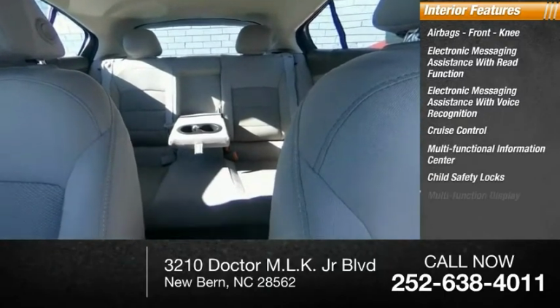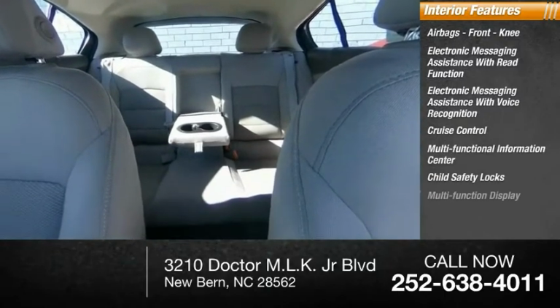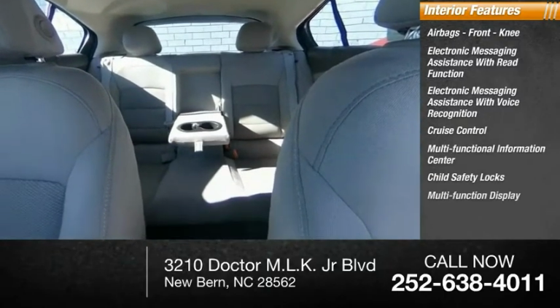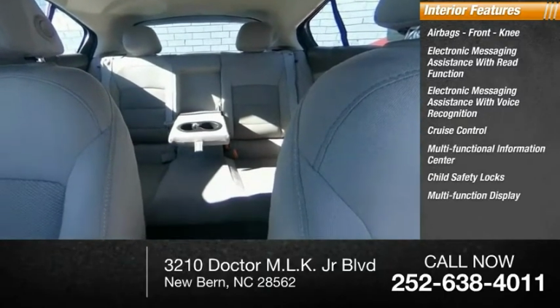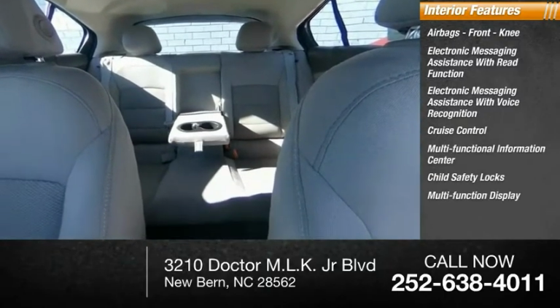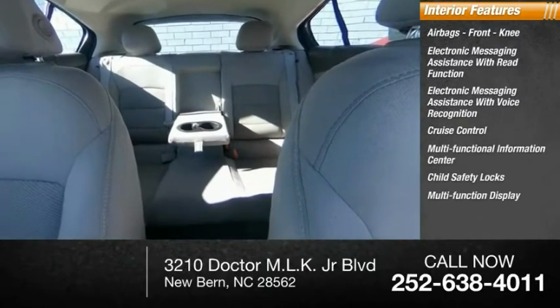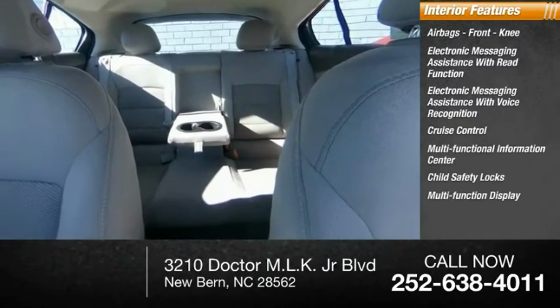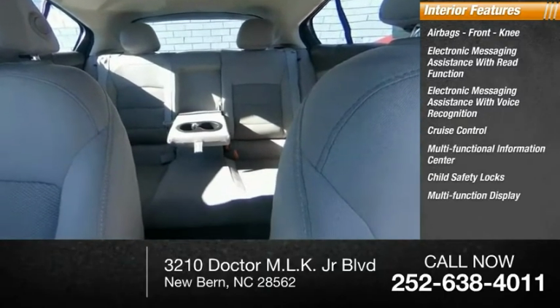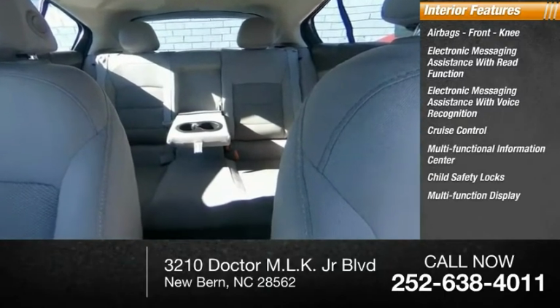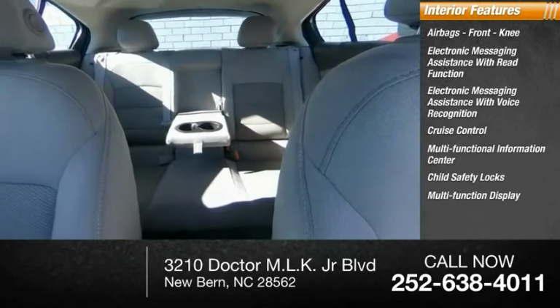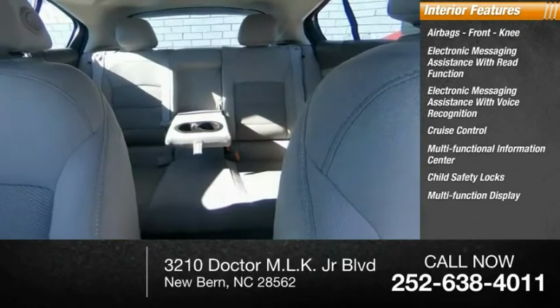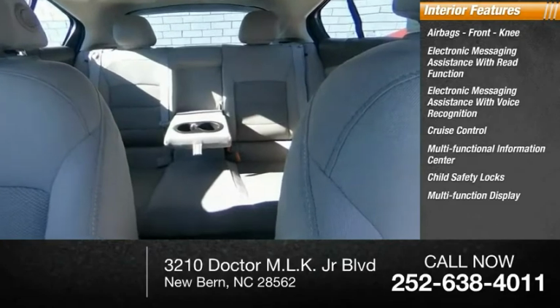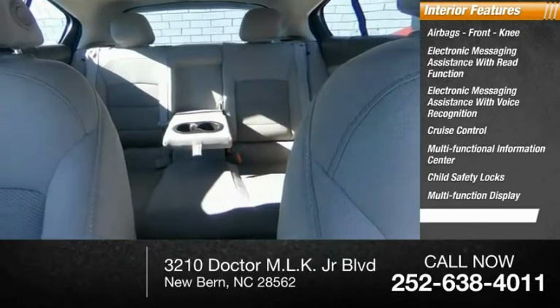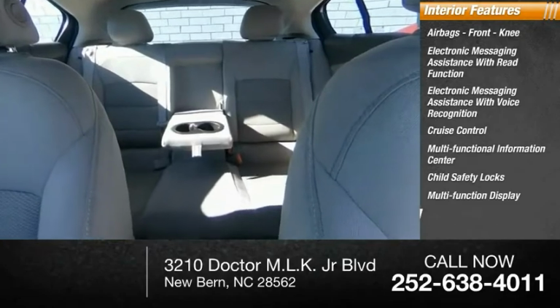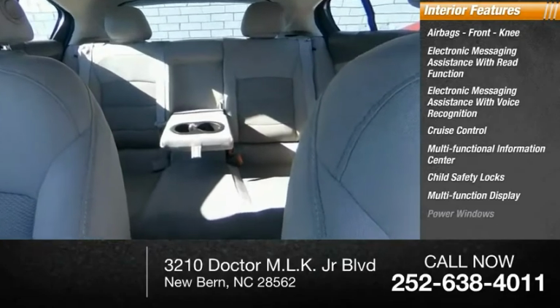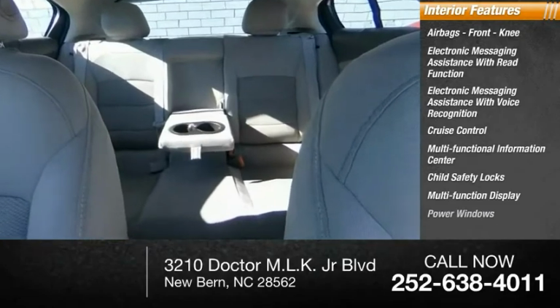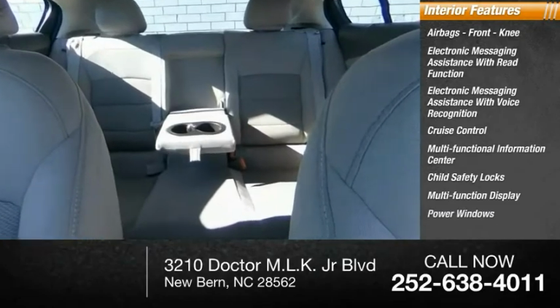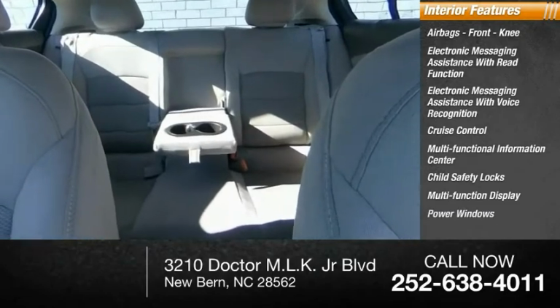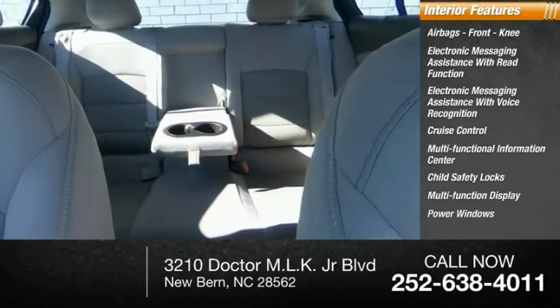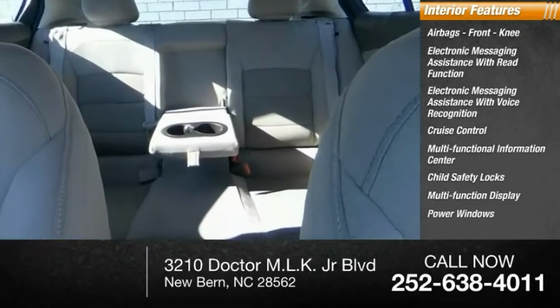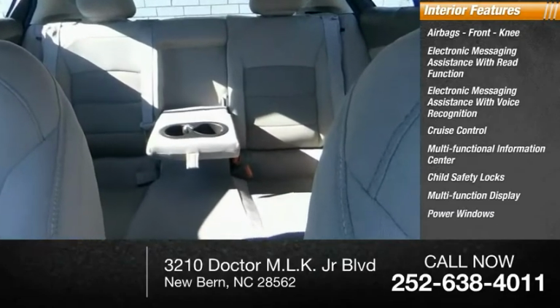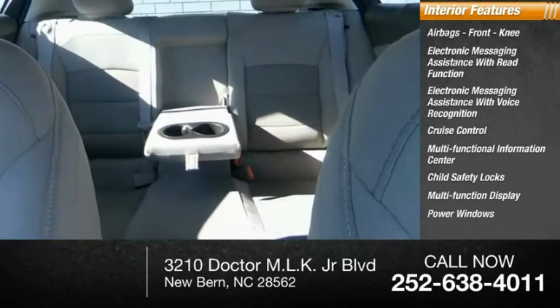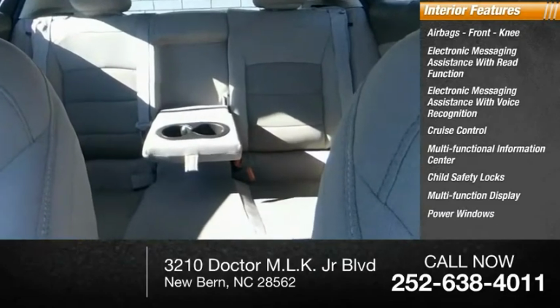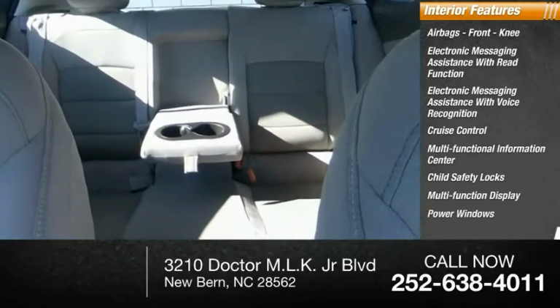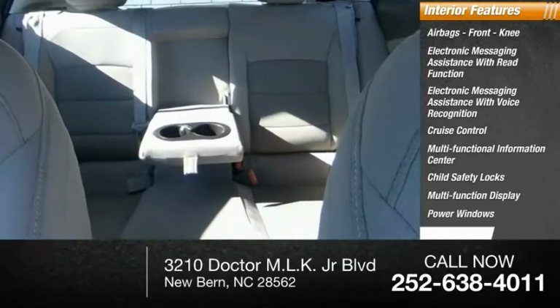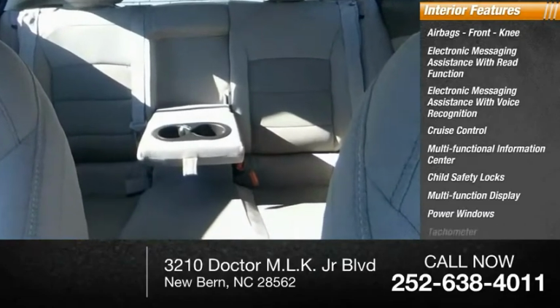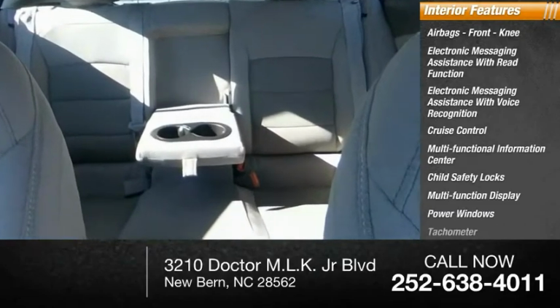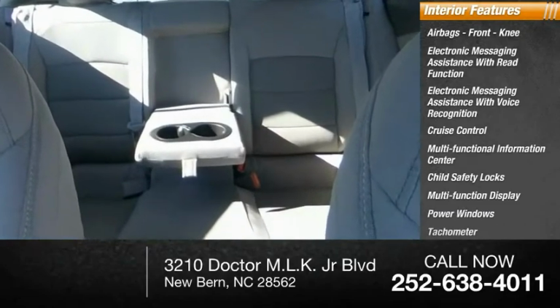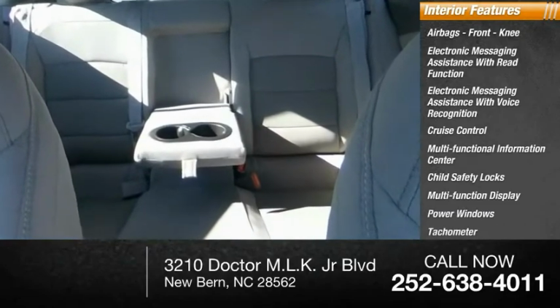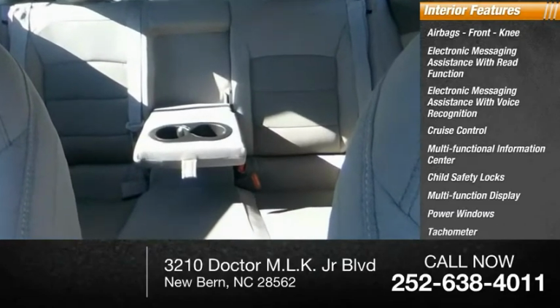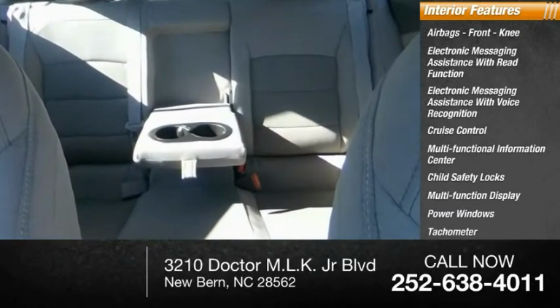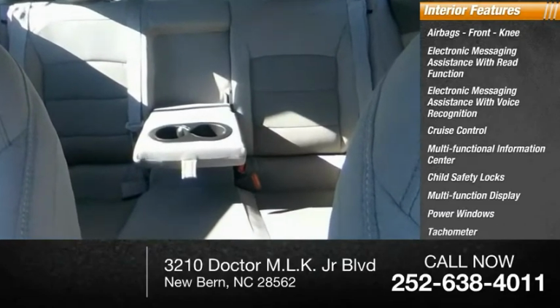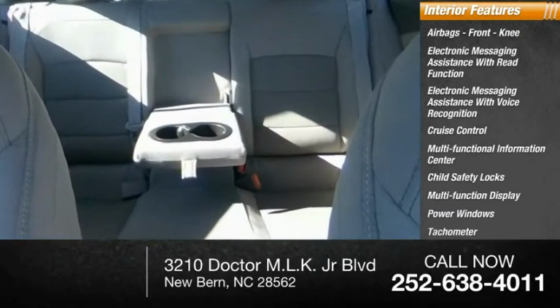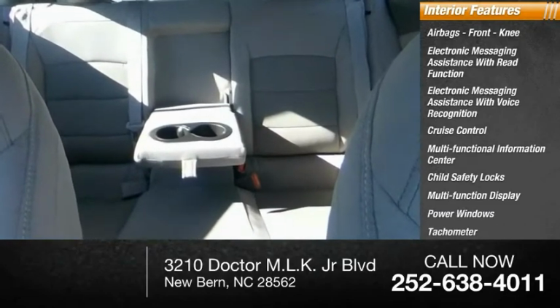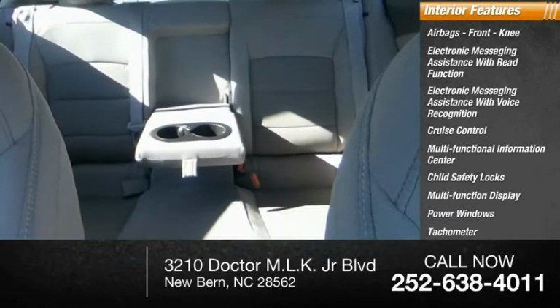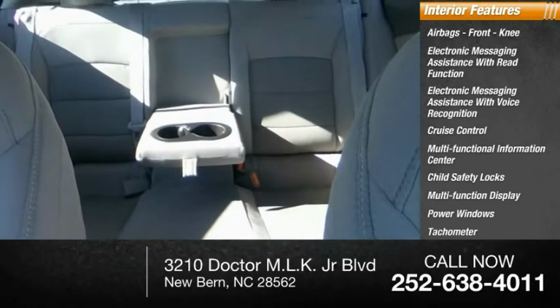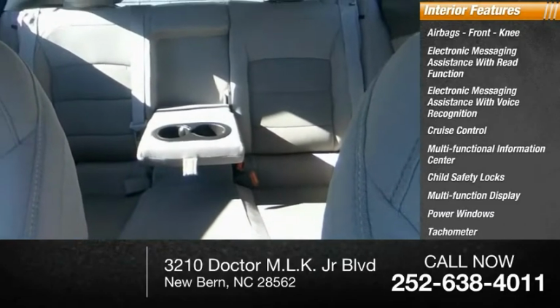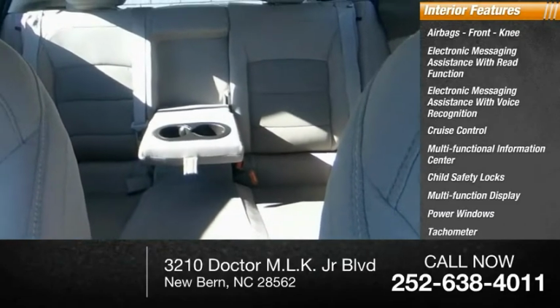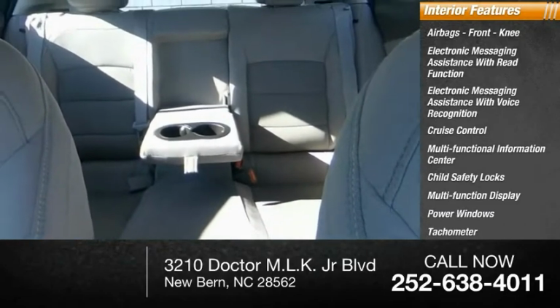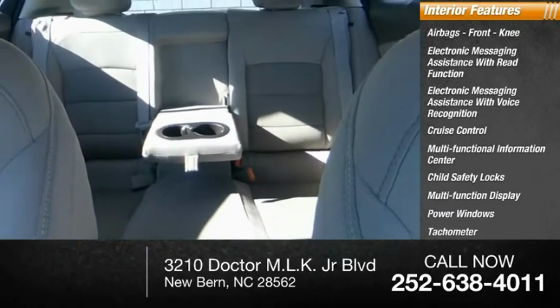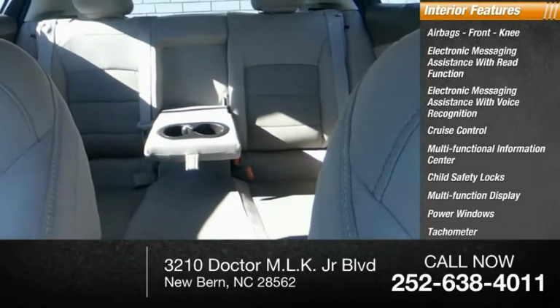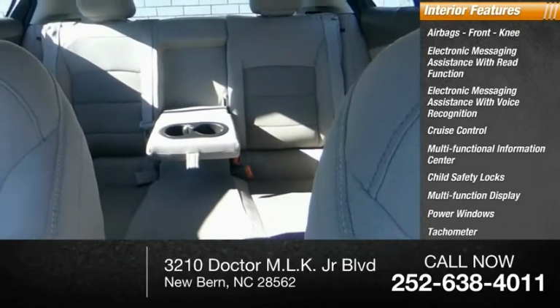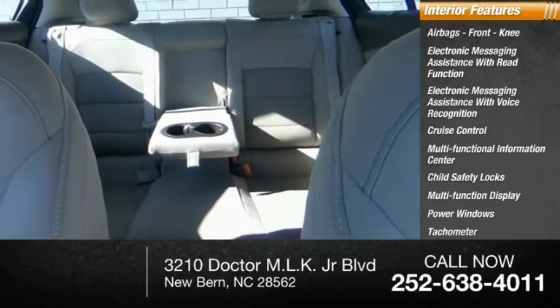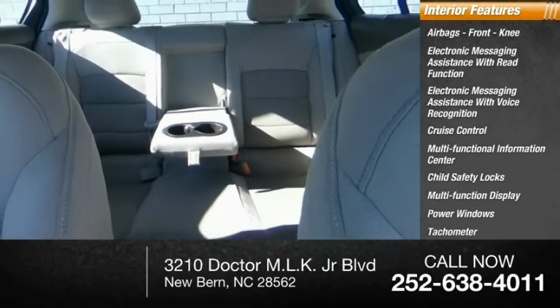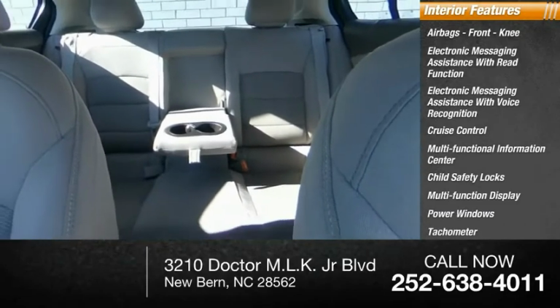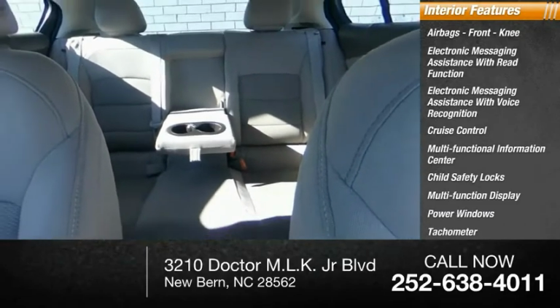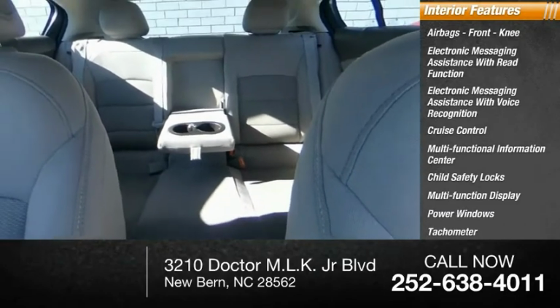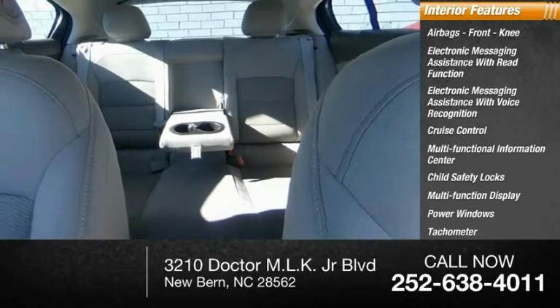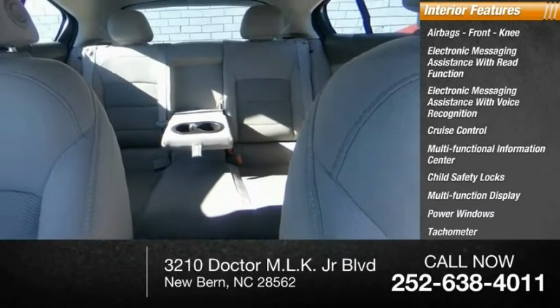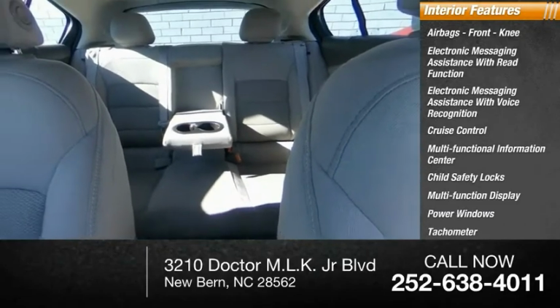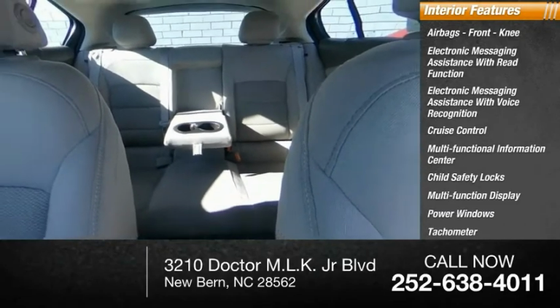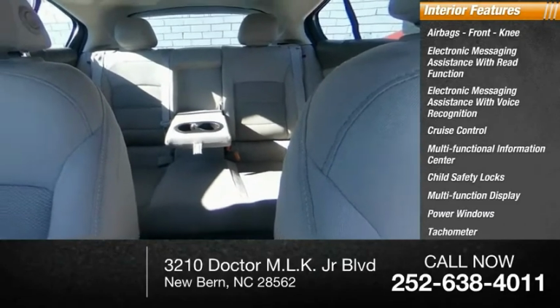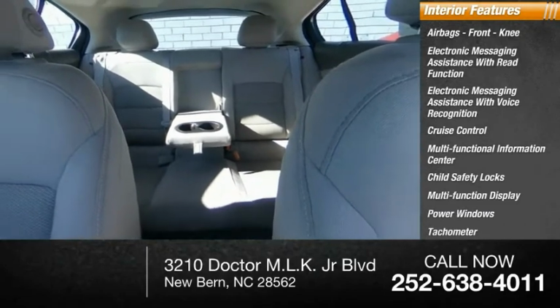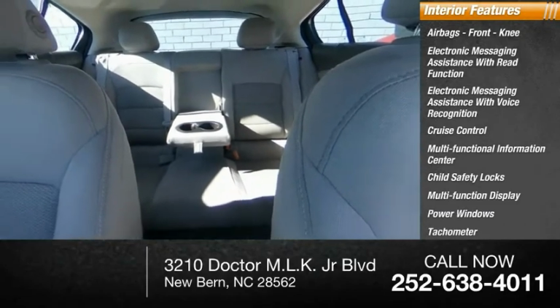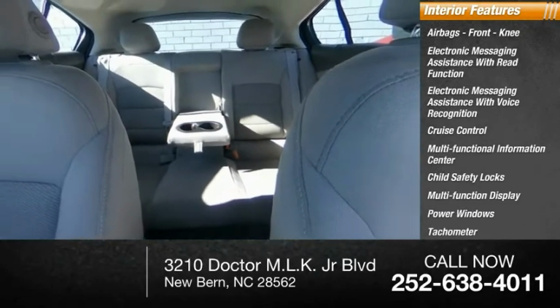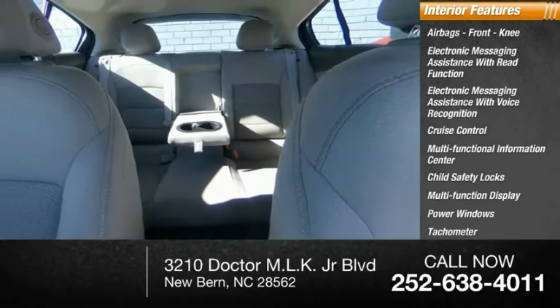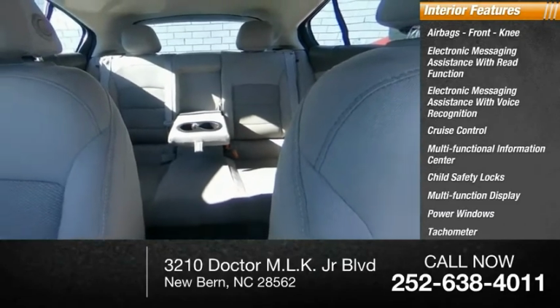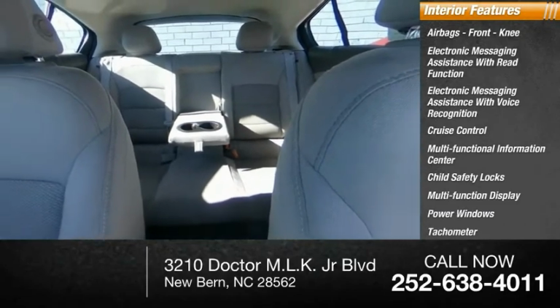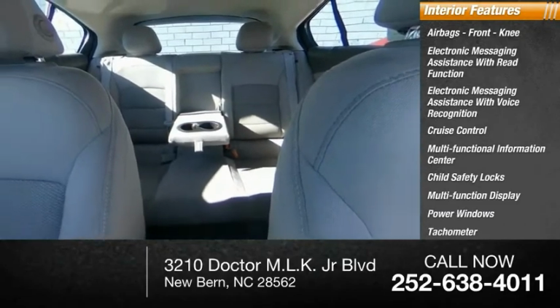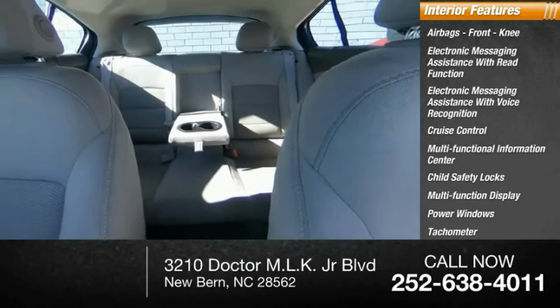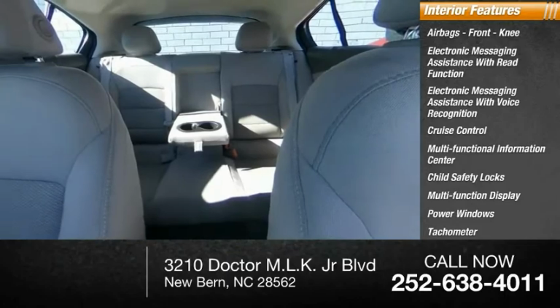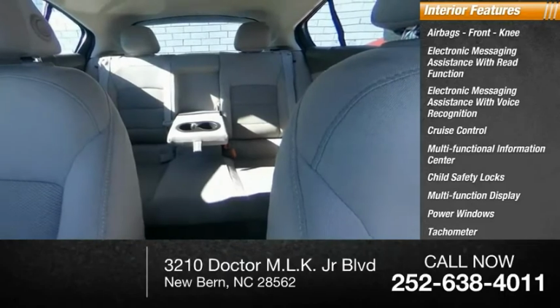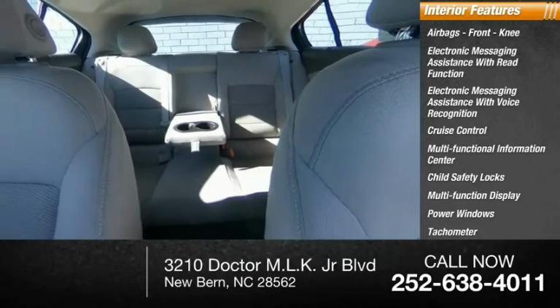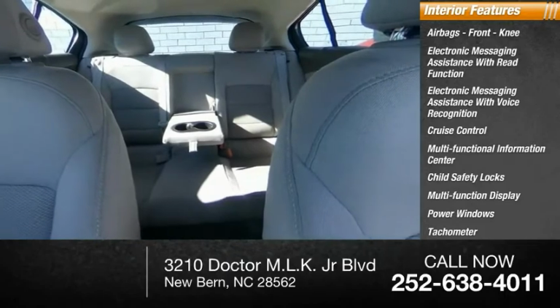Multifunction display, power windows, tachometer, airbags — passenger occupant sensing deactivation.